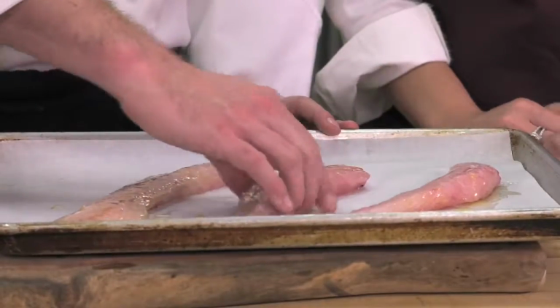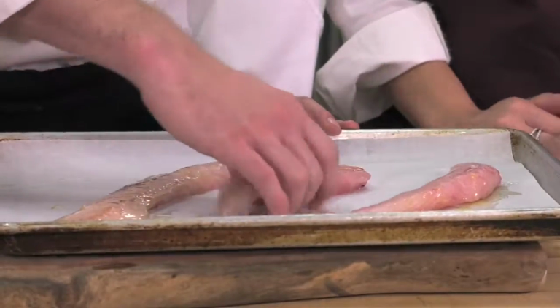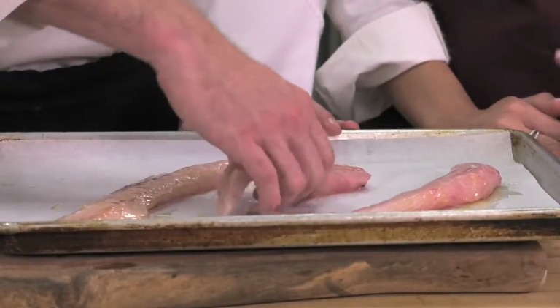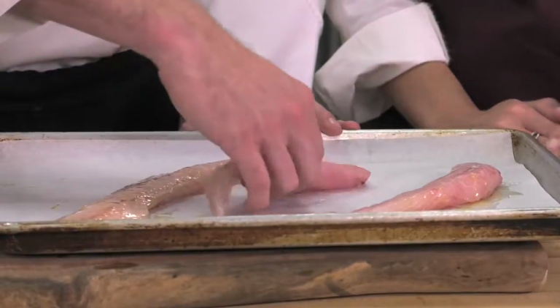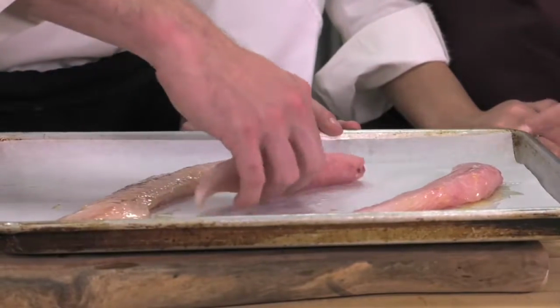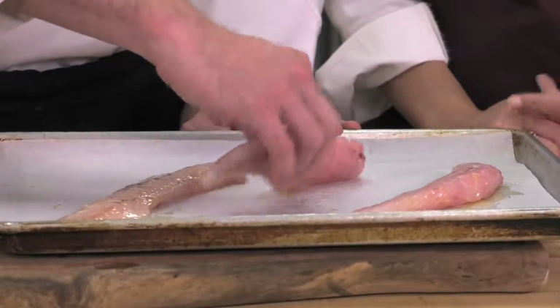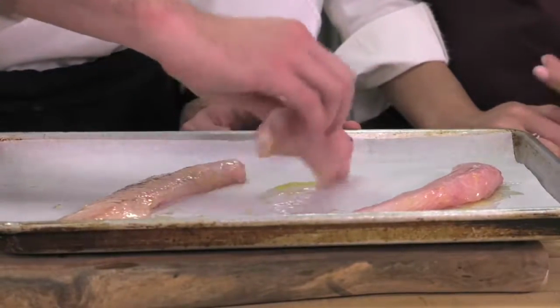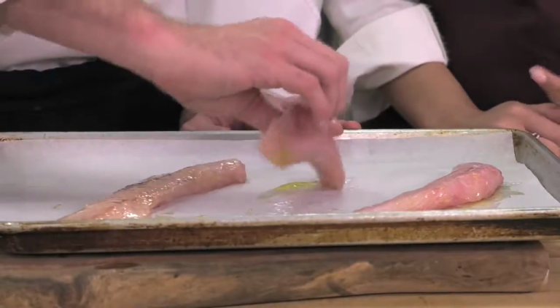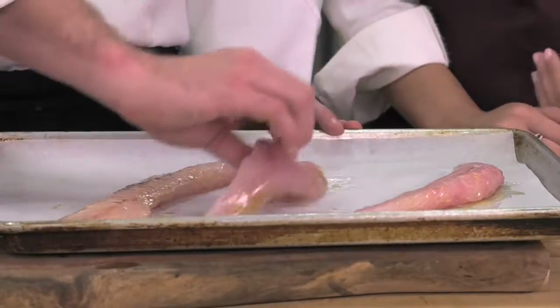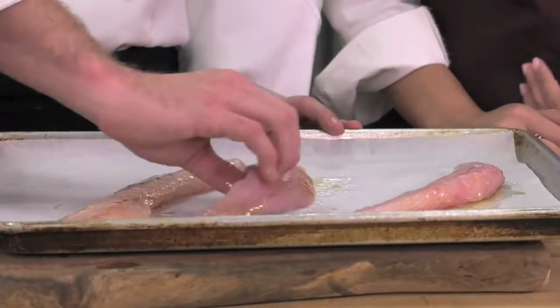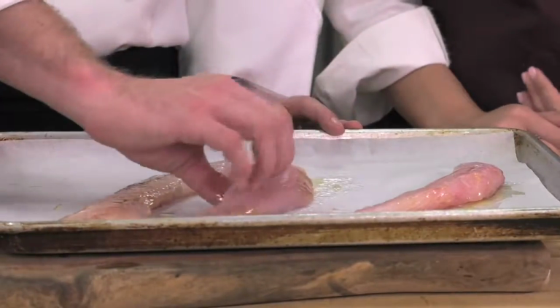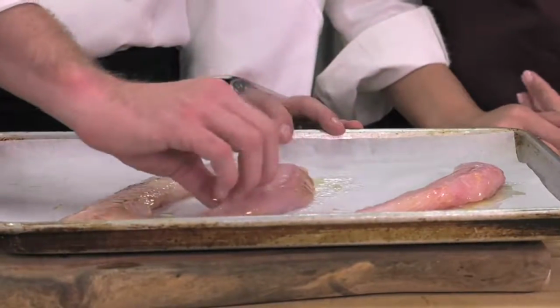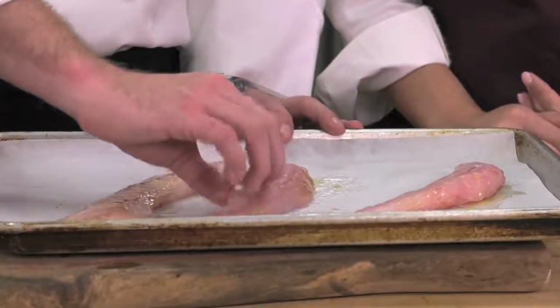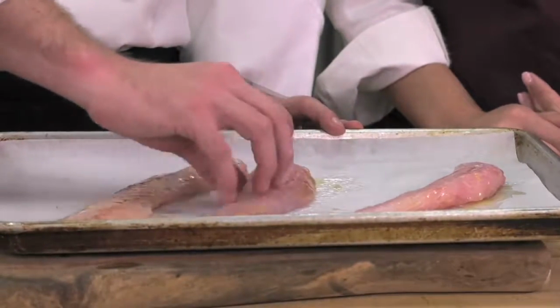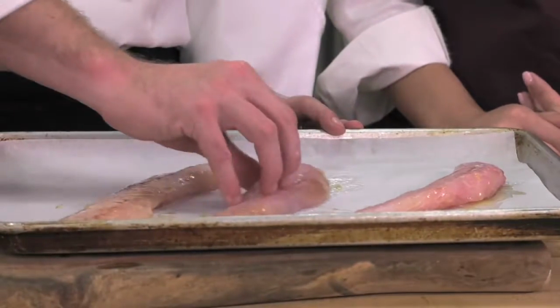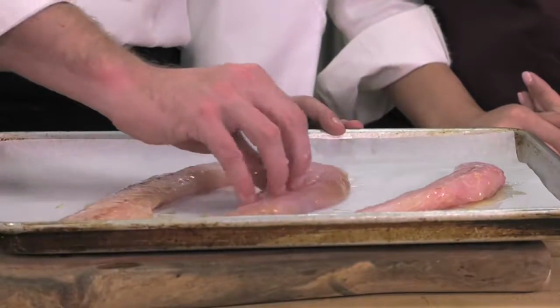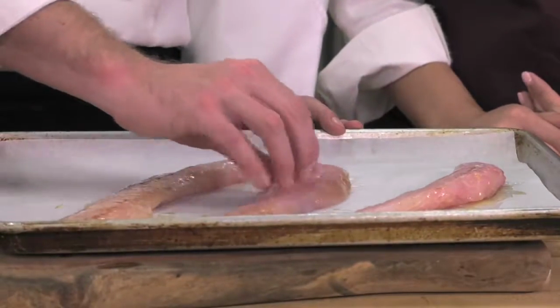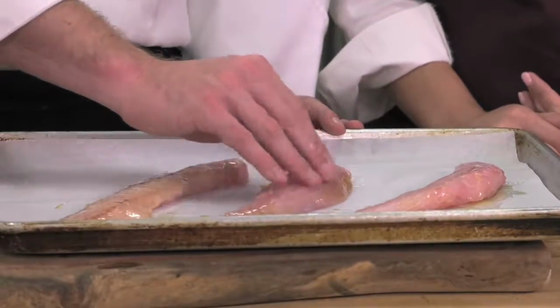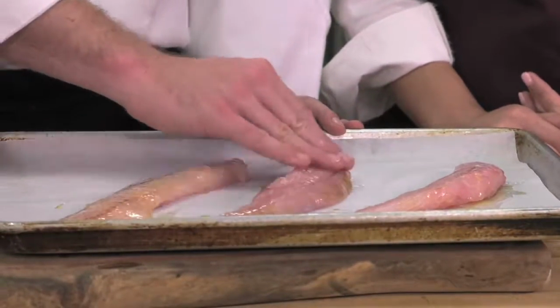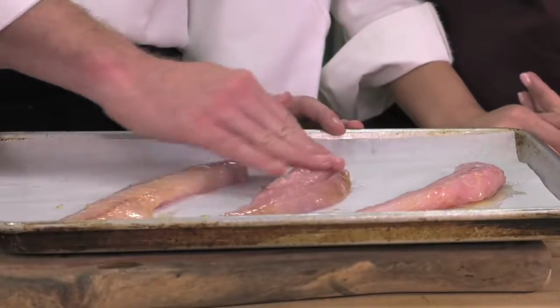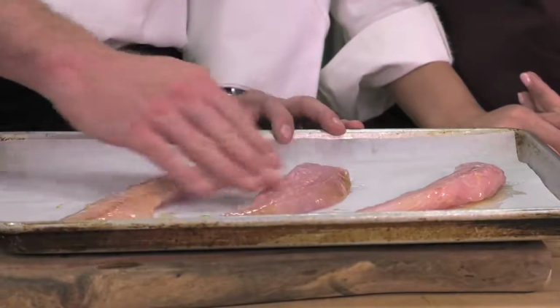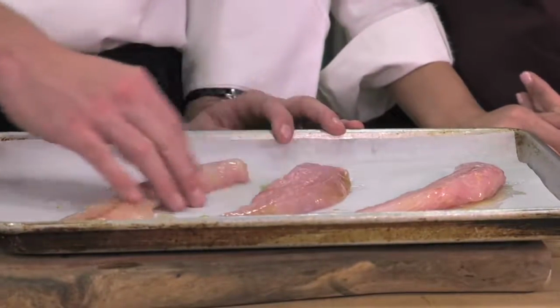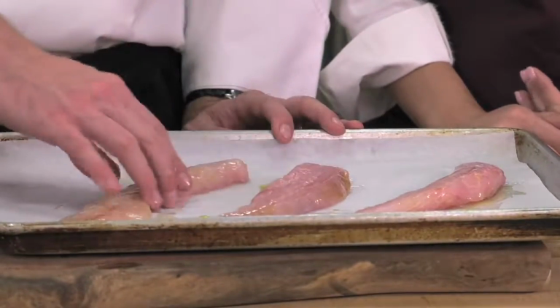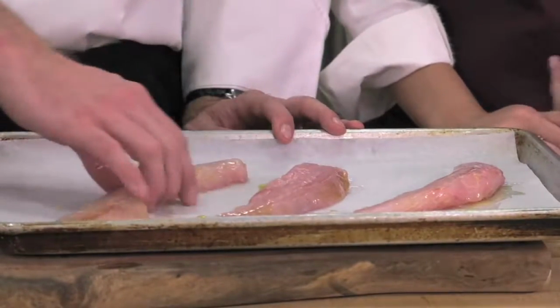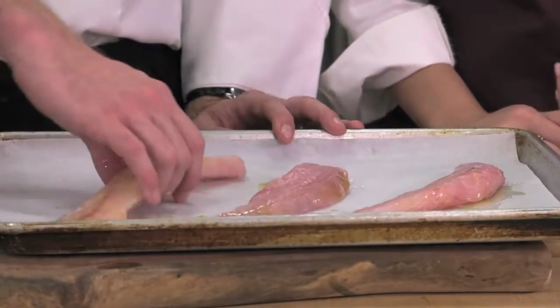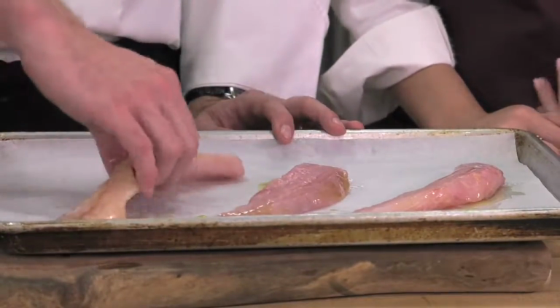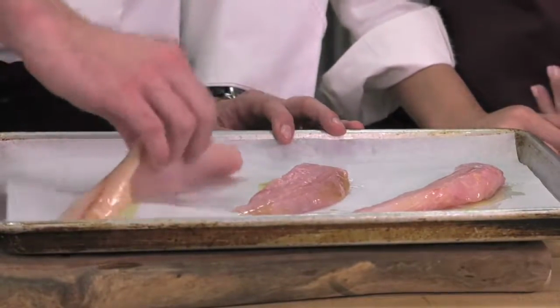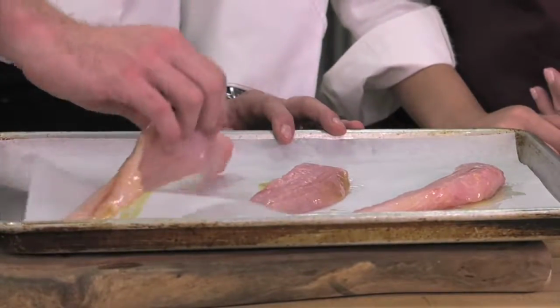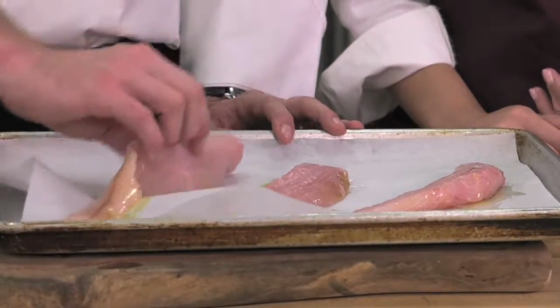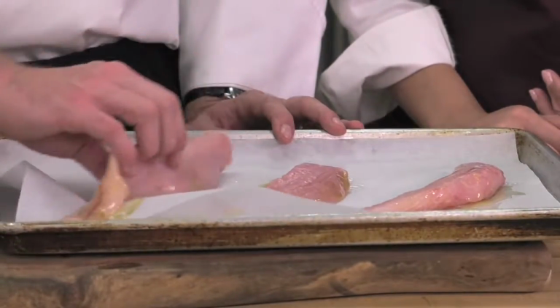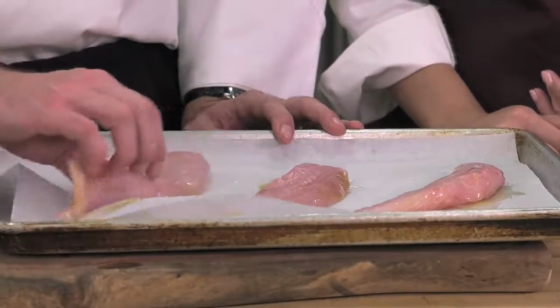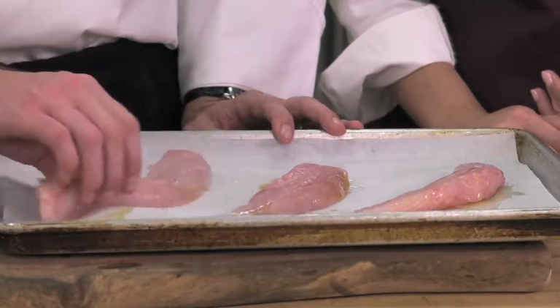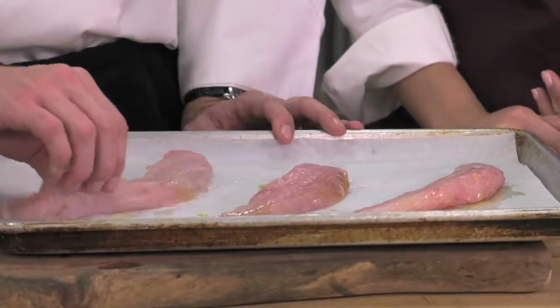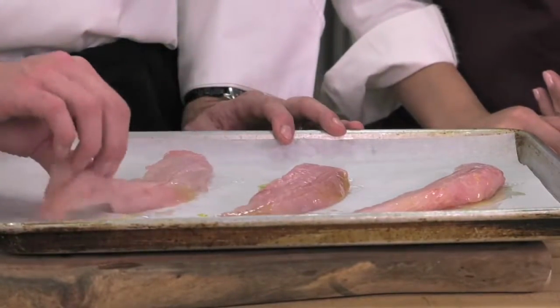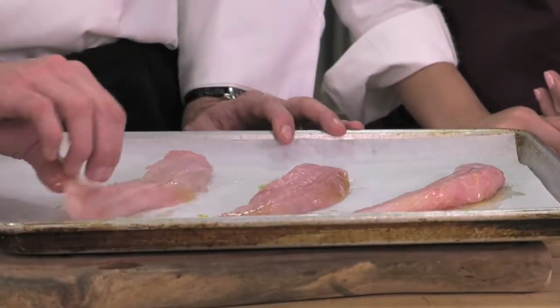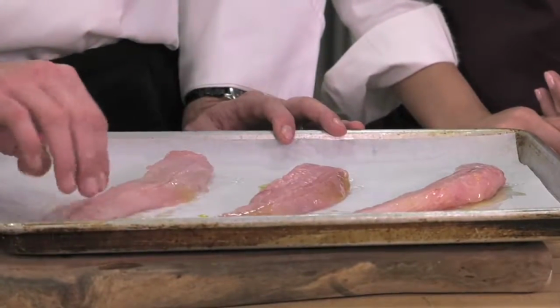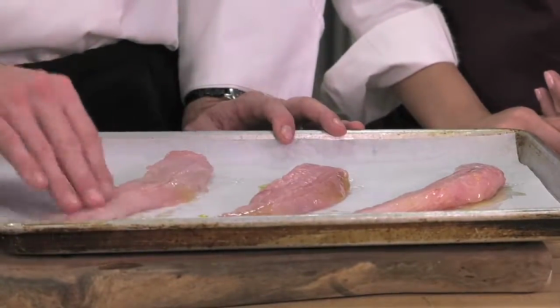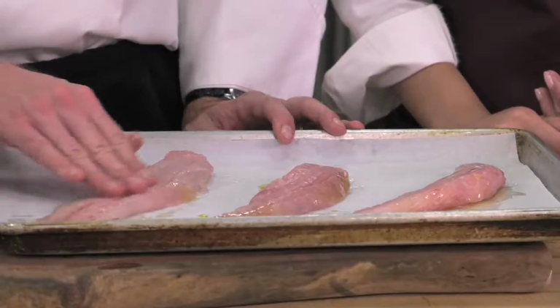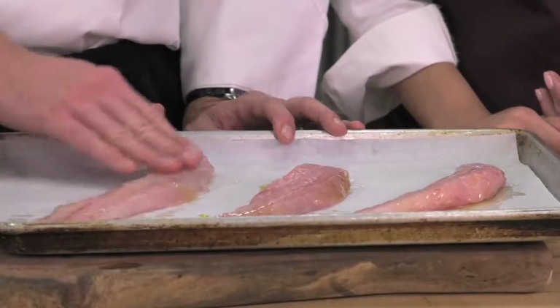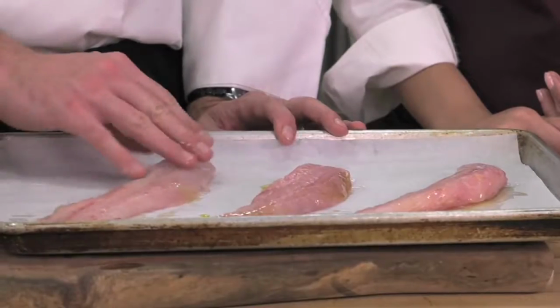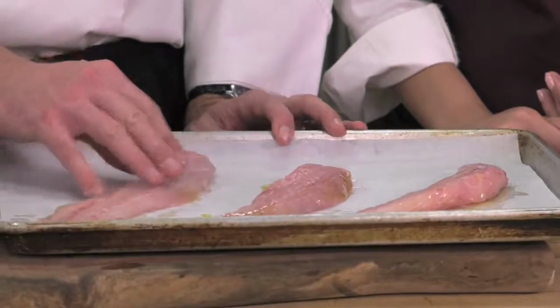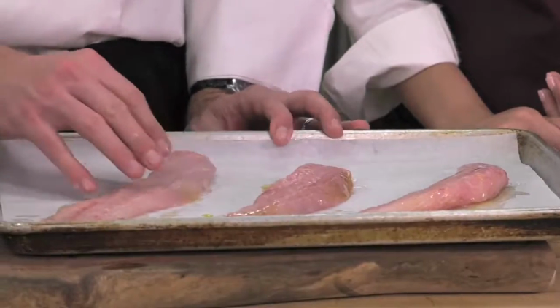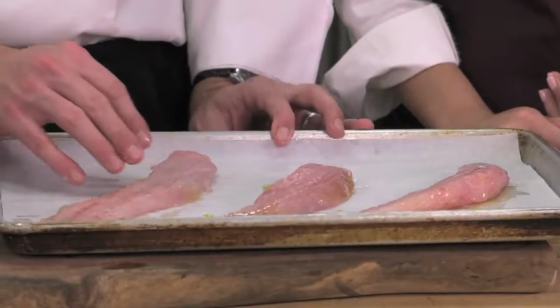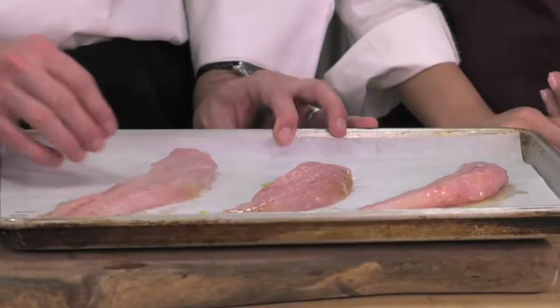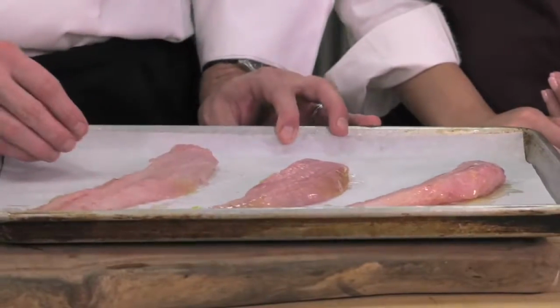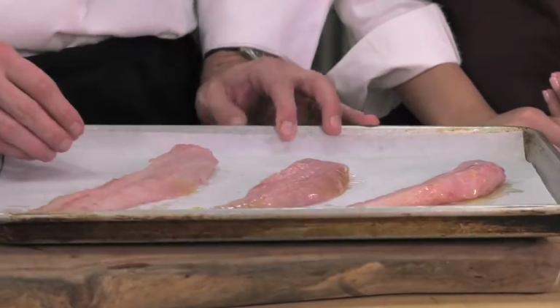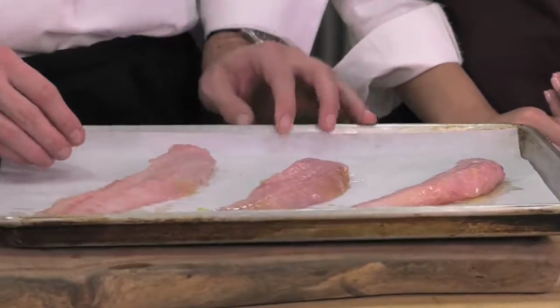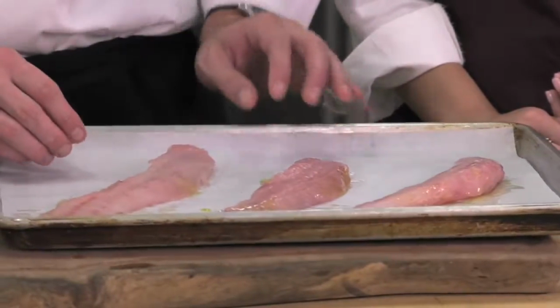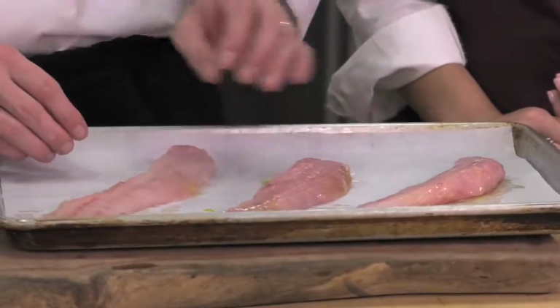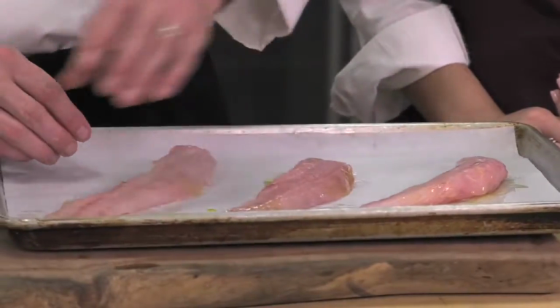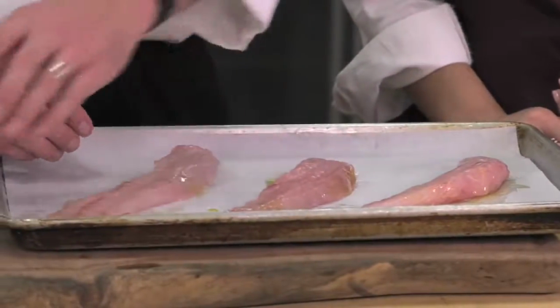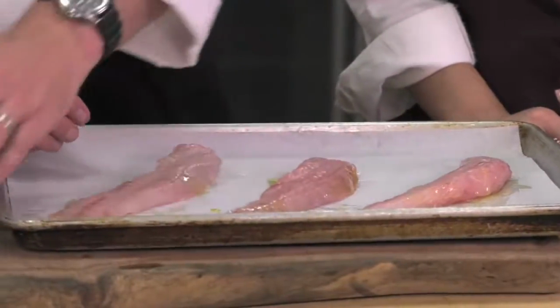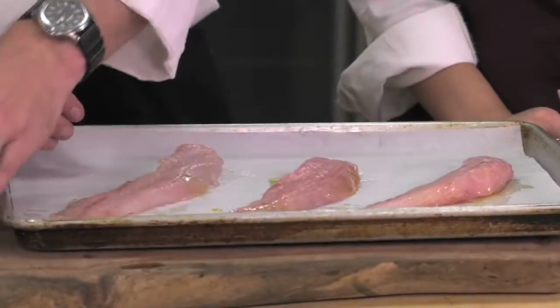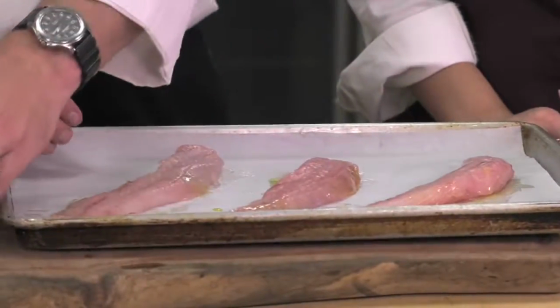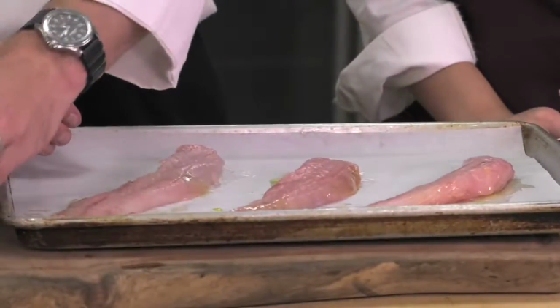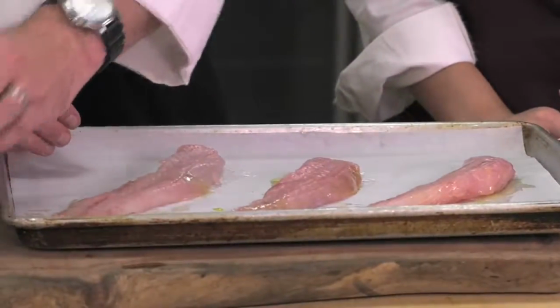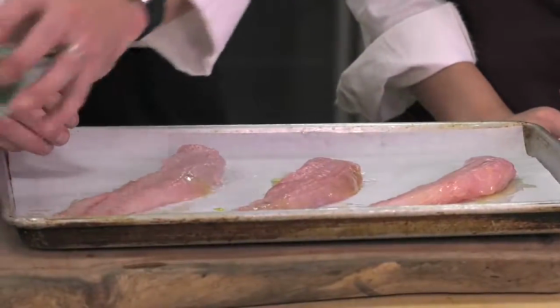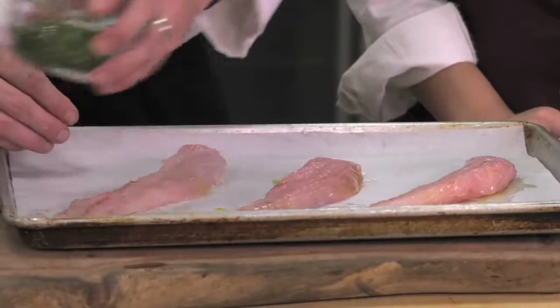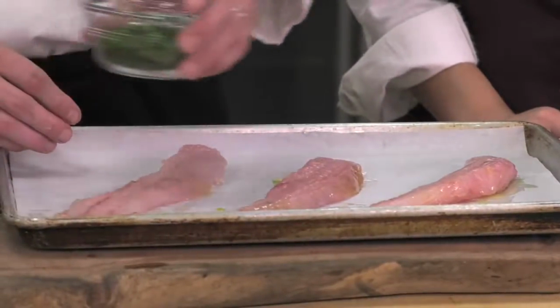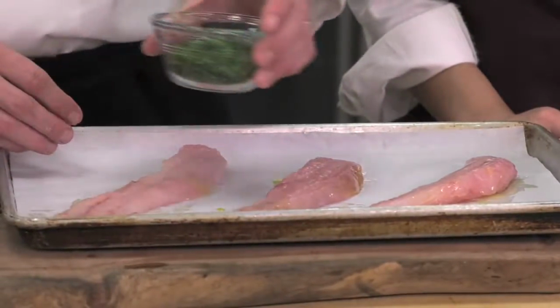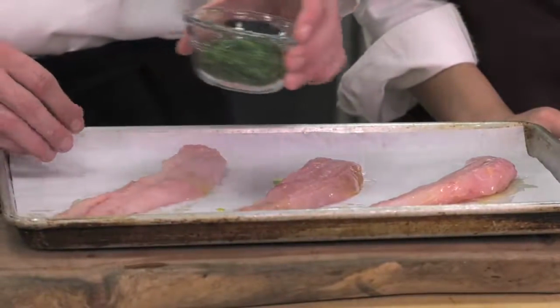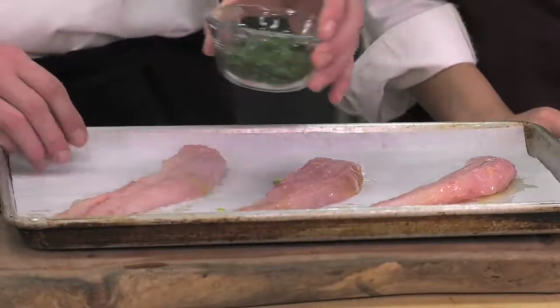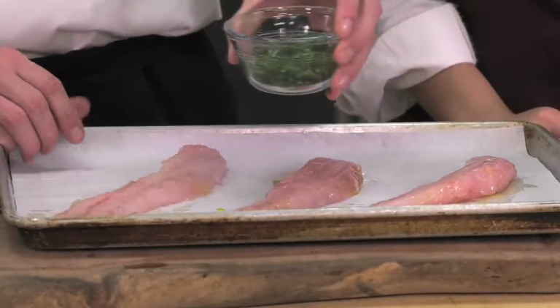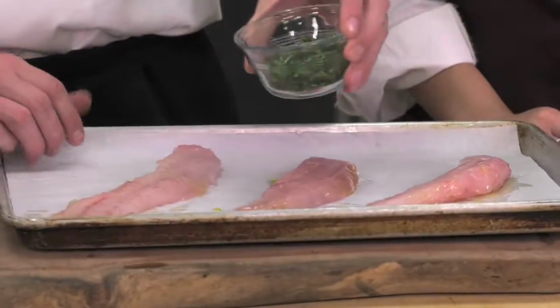Fish is actually a great choice to have for a lean protein as well as having omega-3 fatty acids.